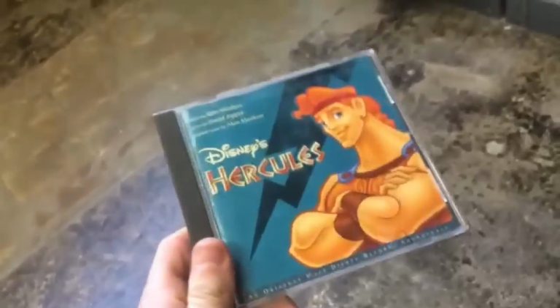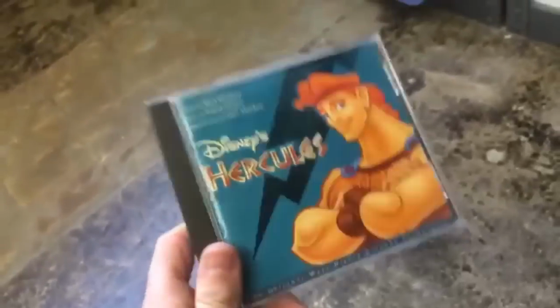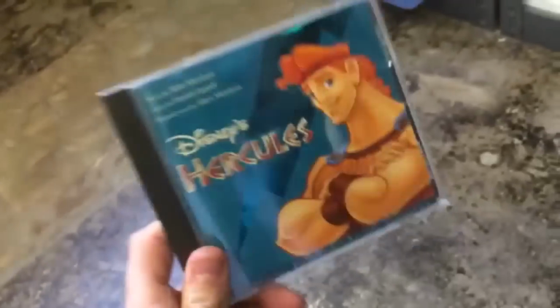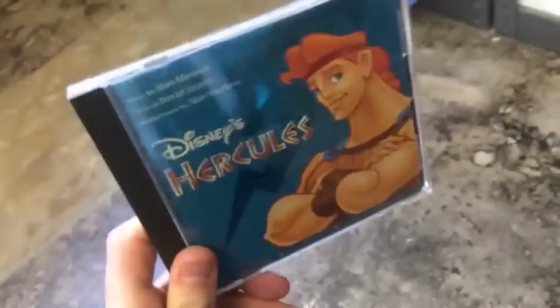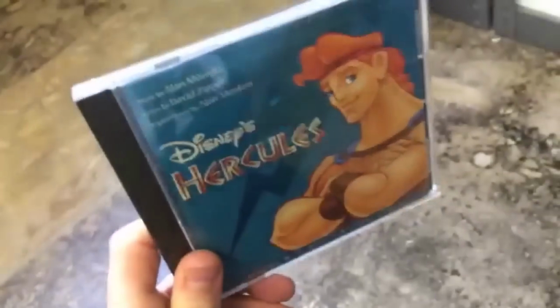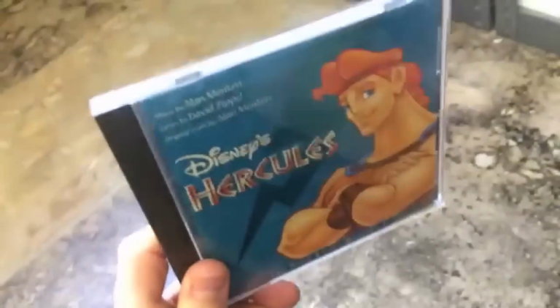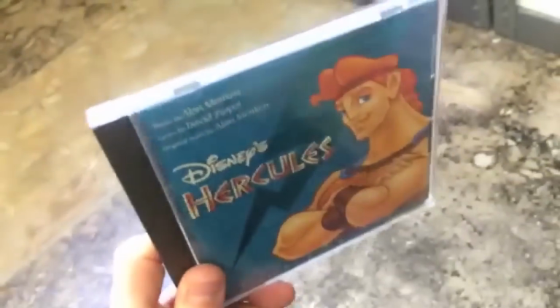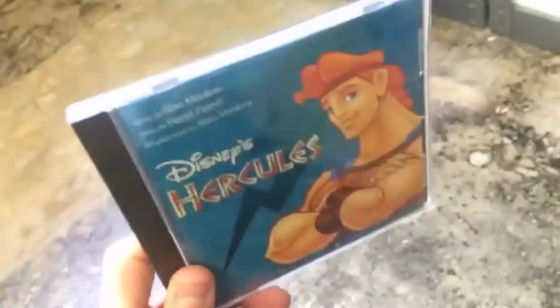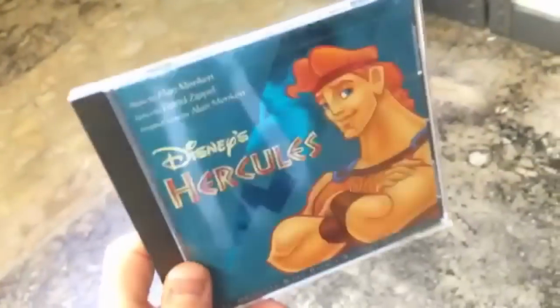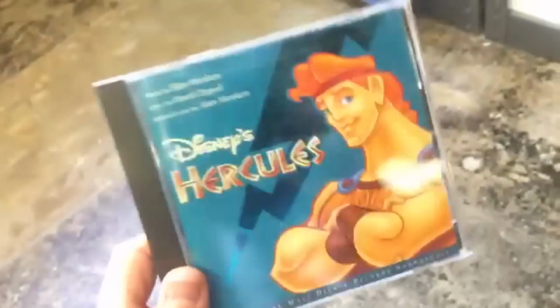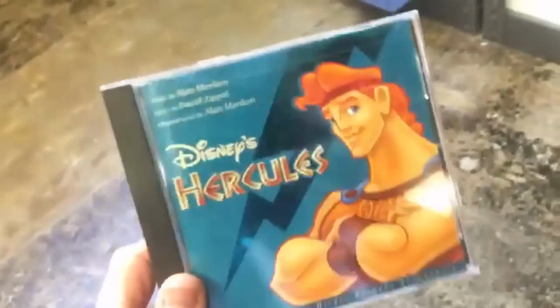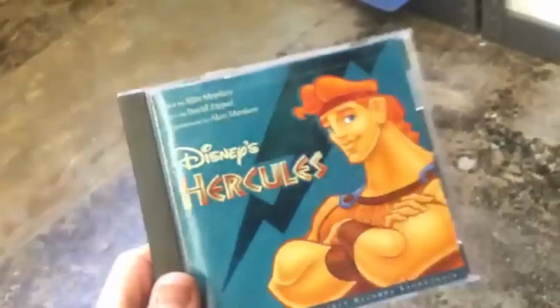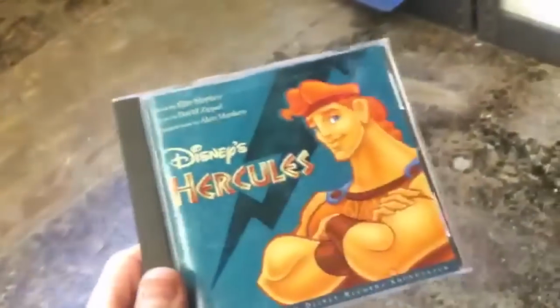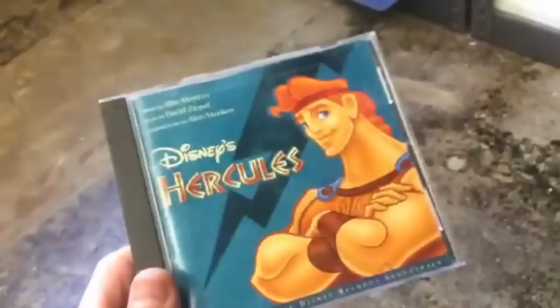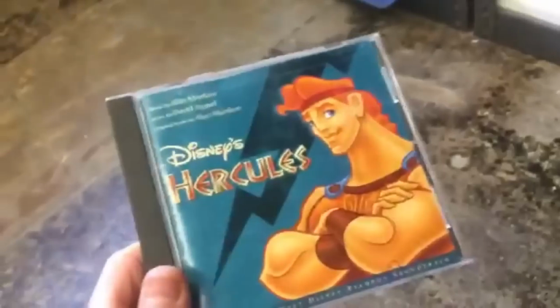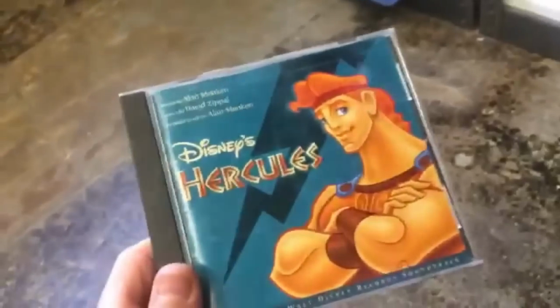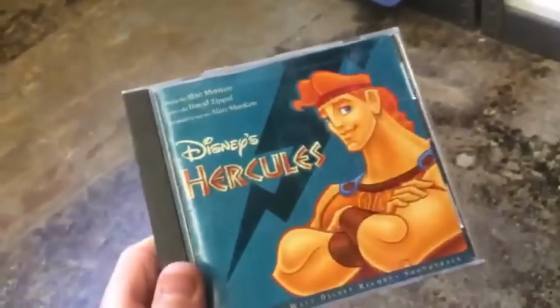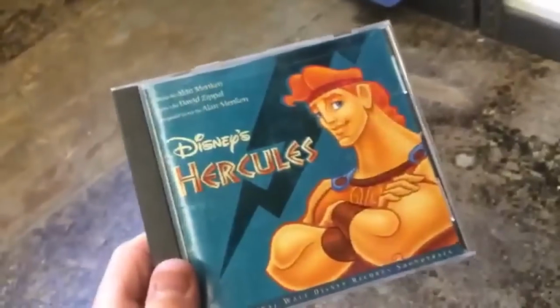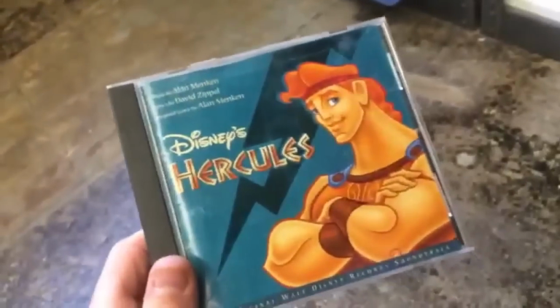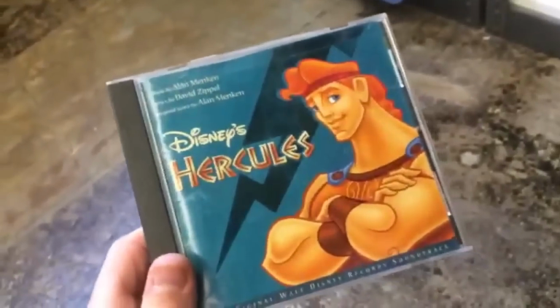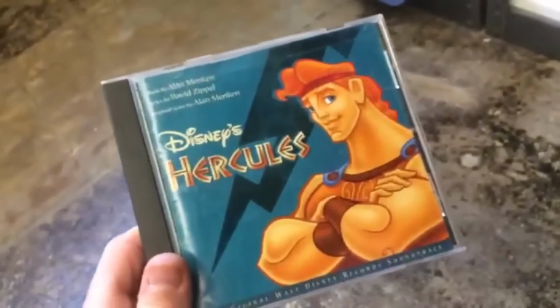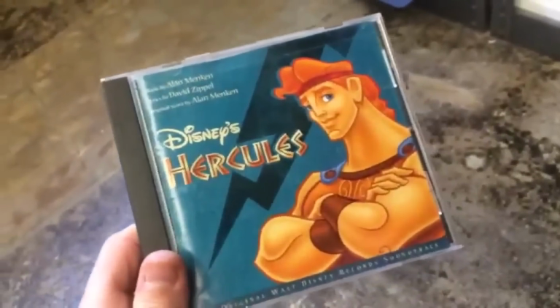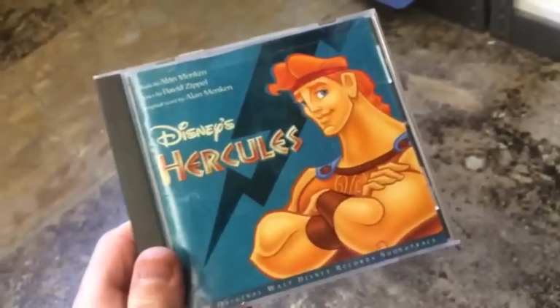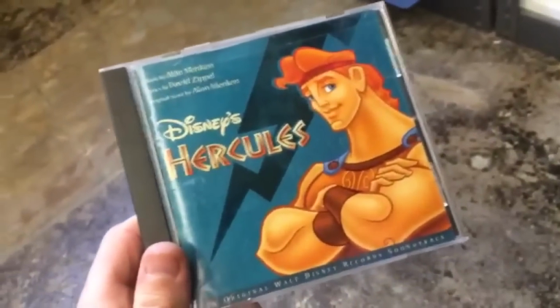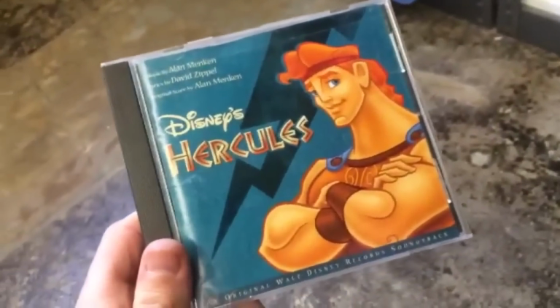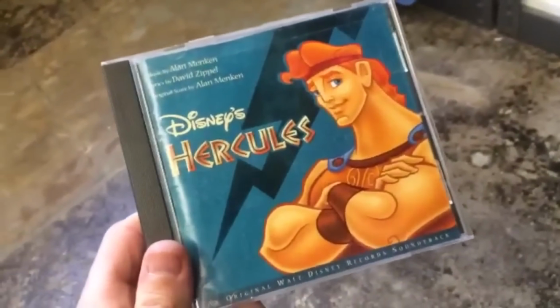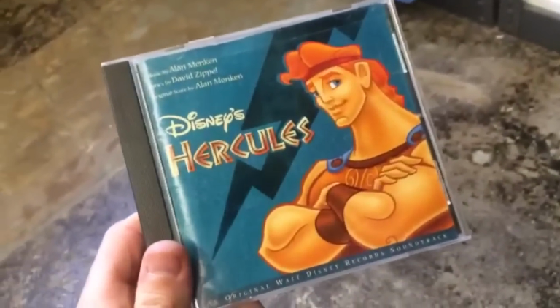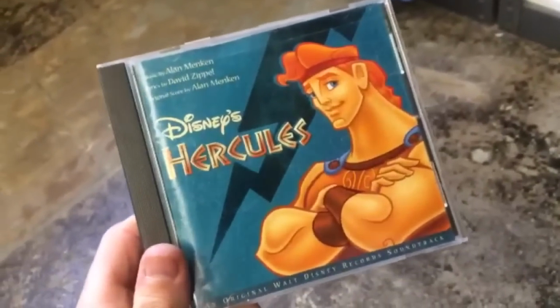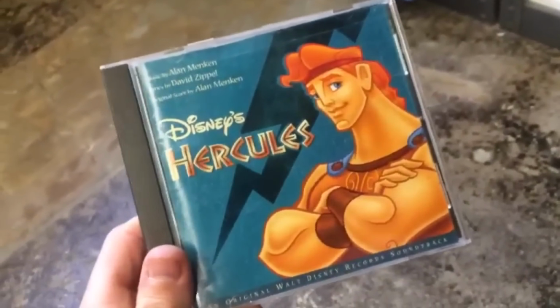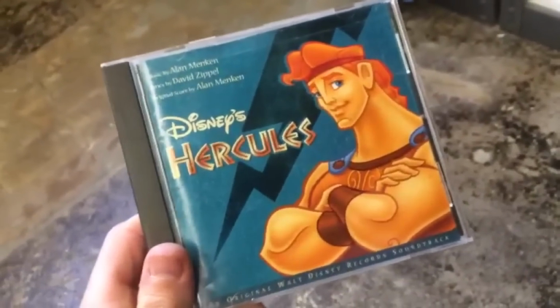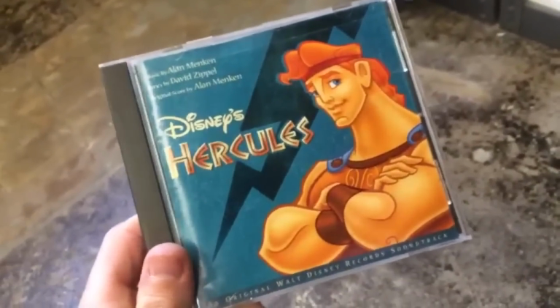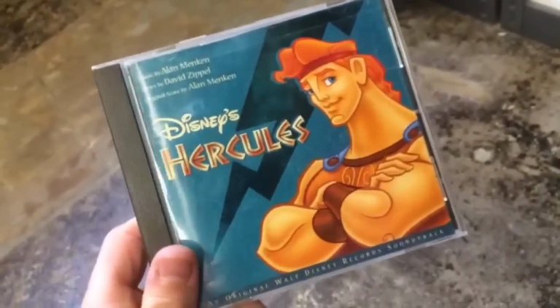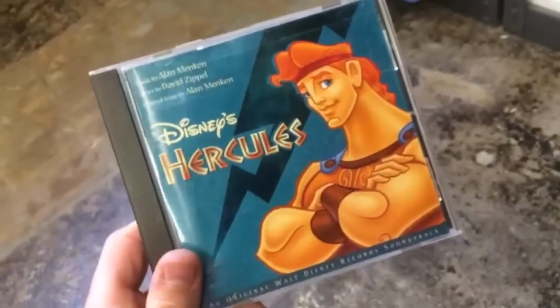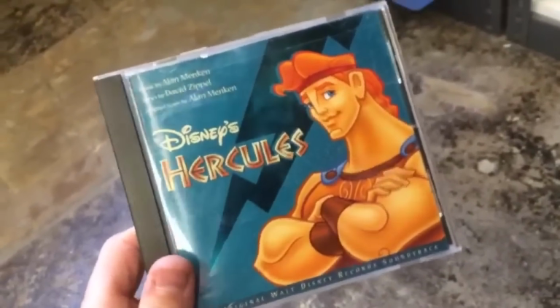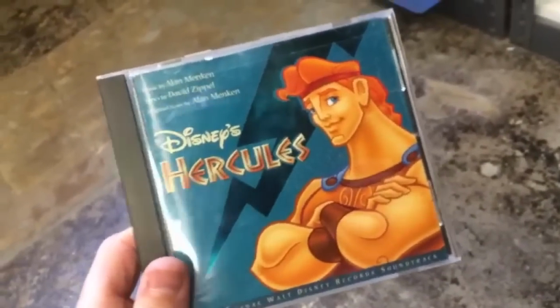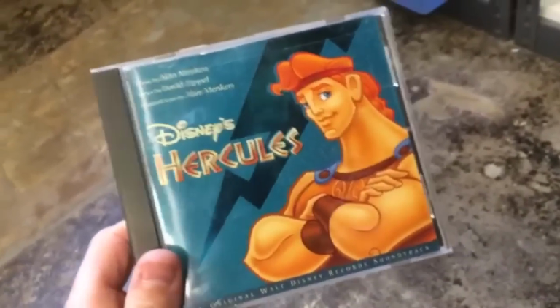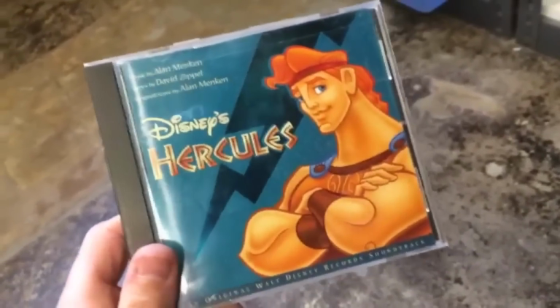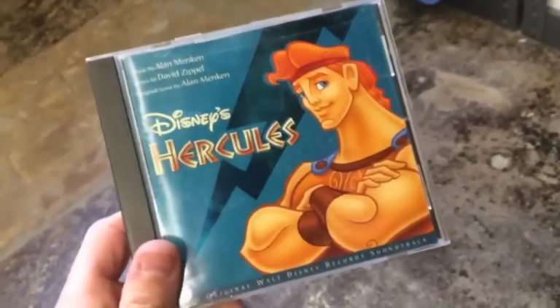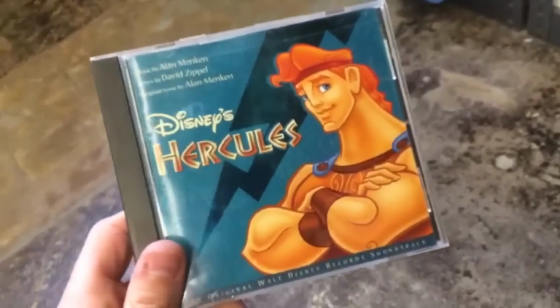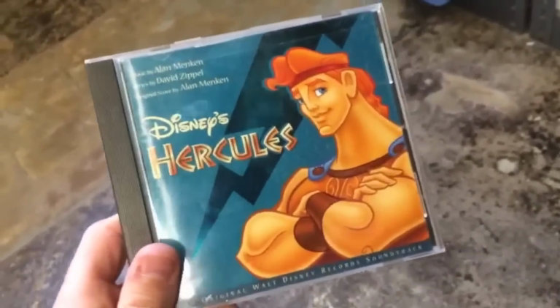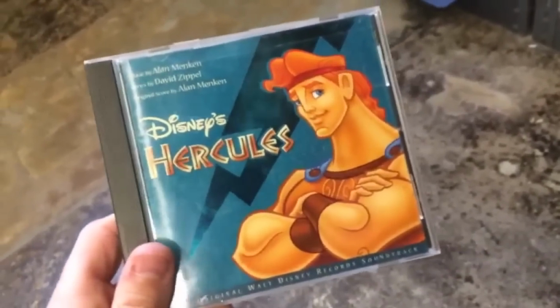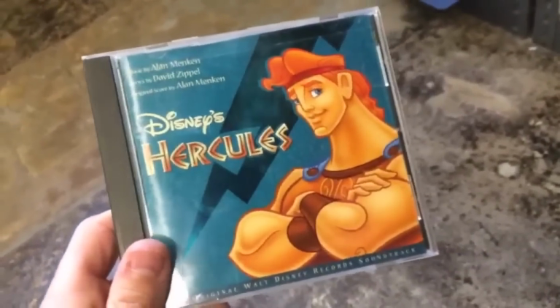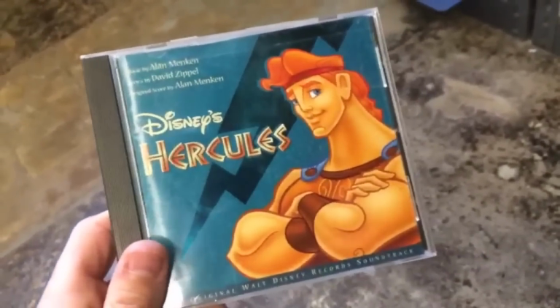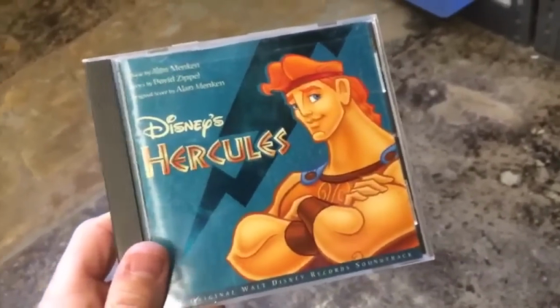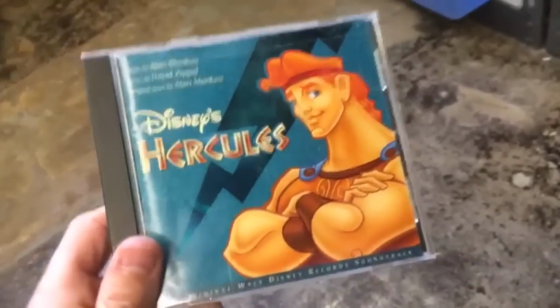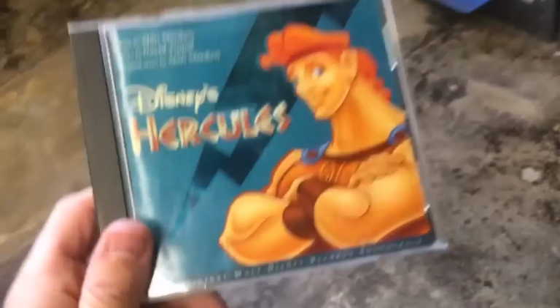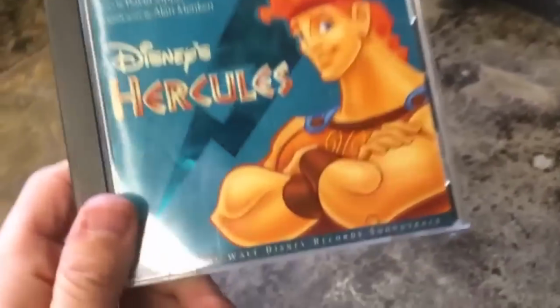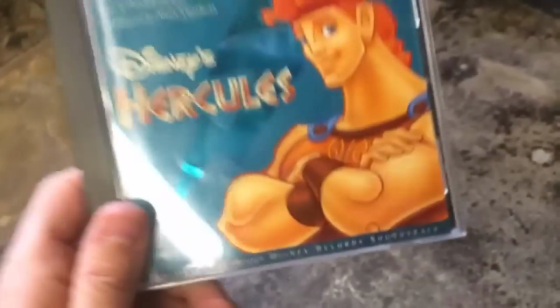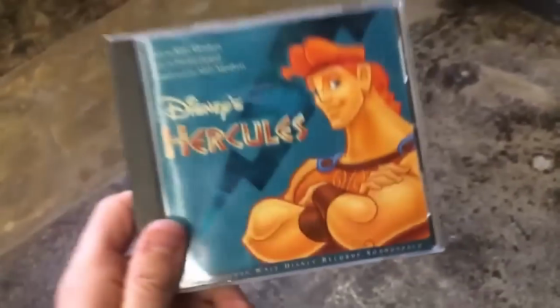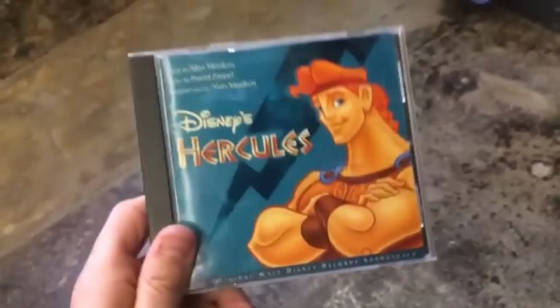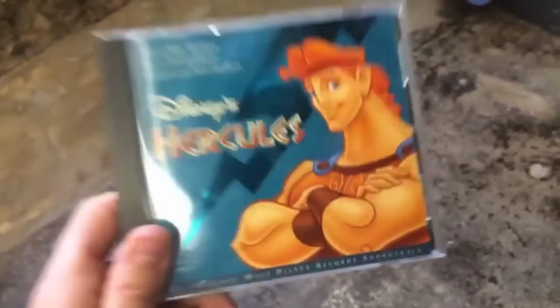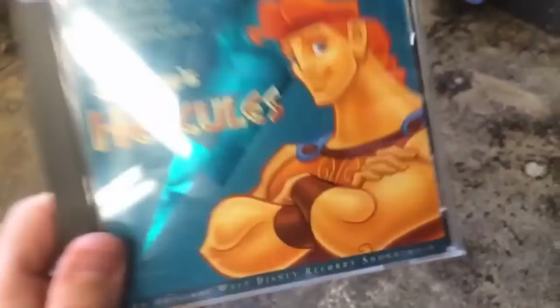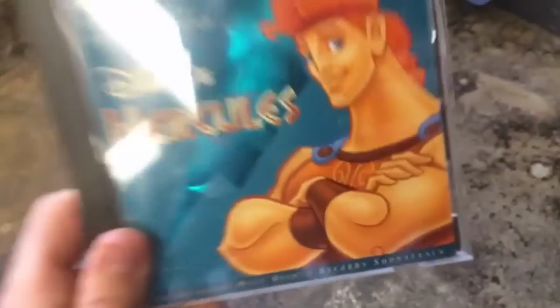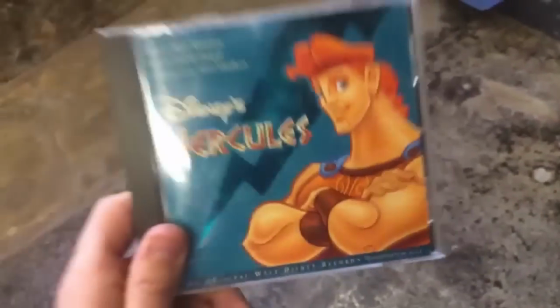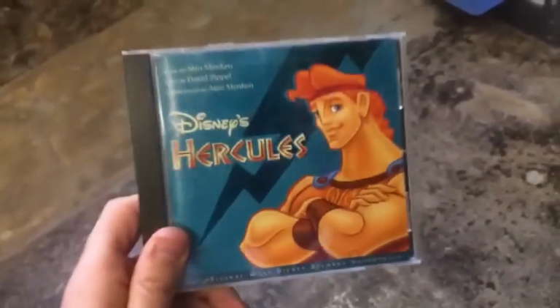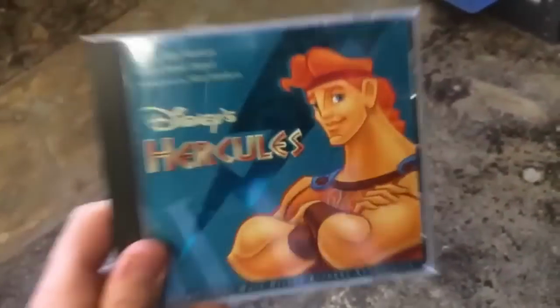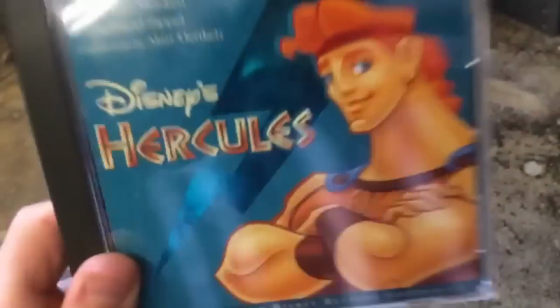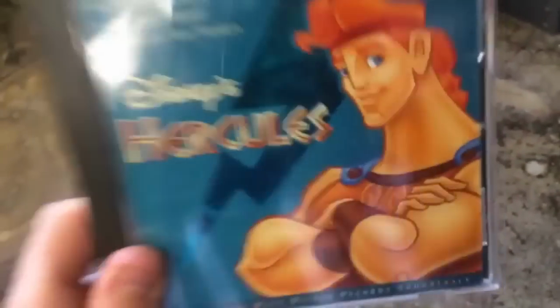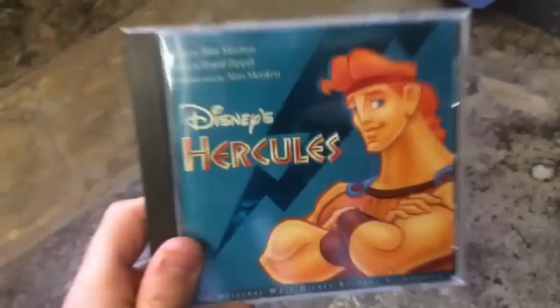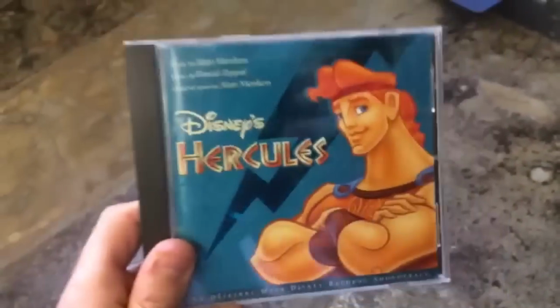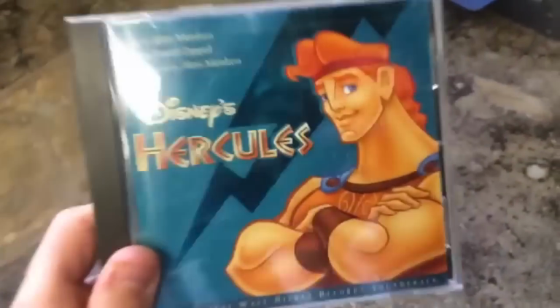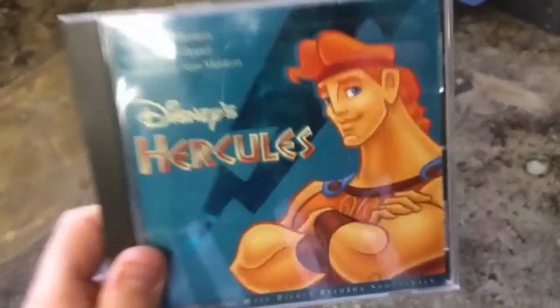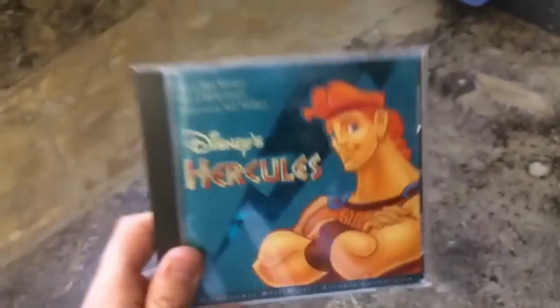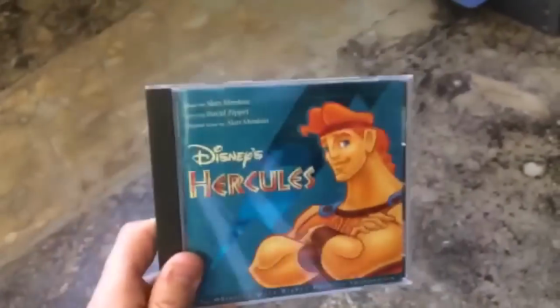This one's only going to cost 50 cents and it's going in my car because I'm going to bump that — you know, the jams.